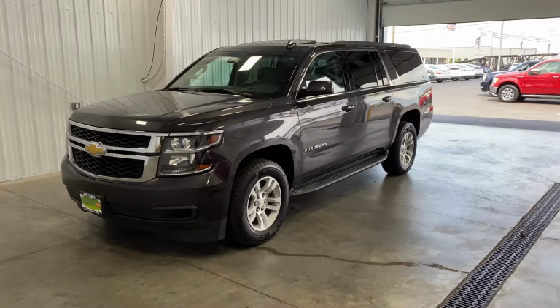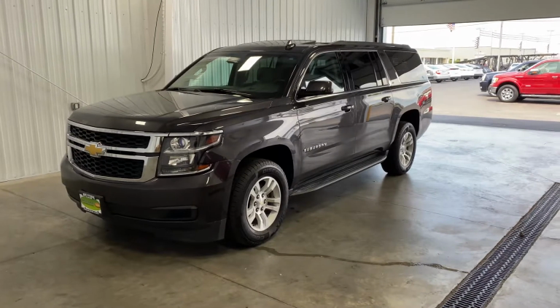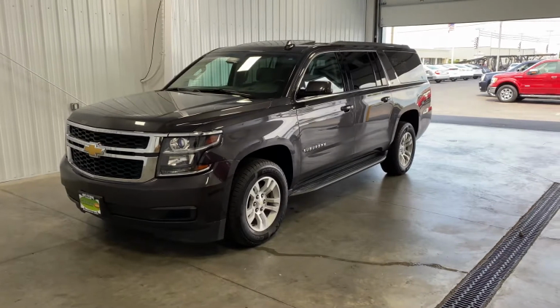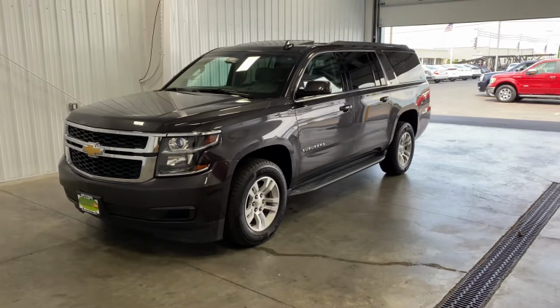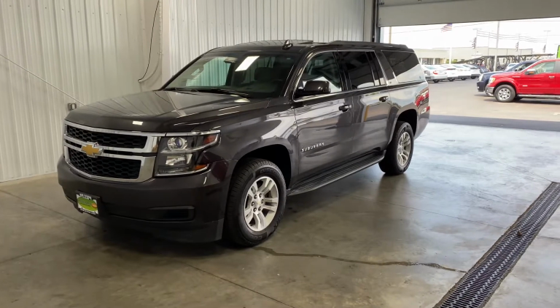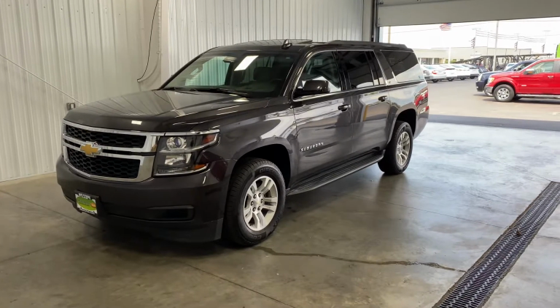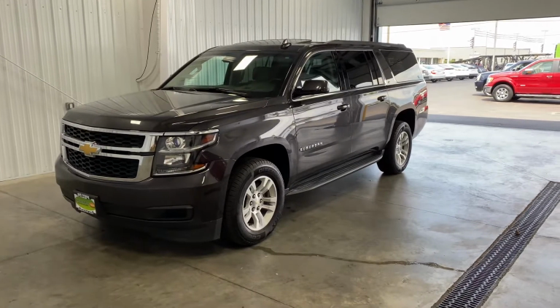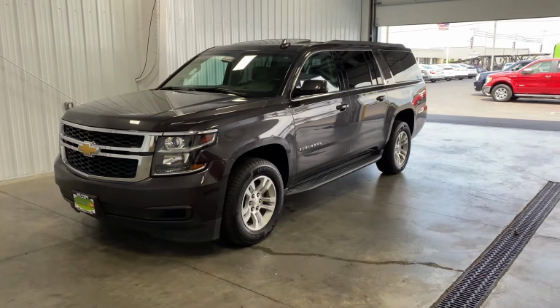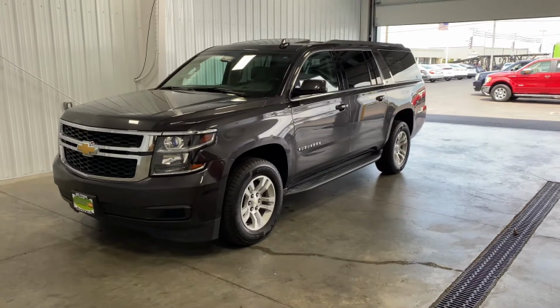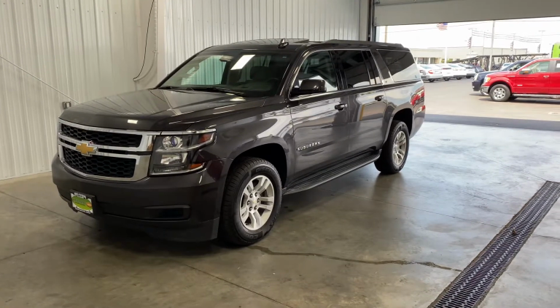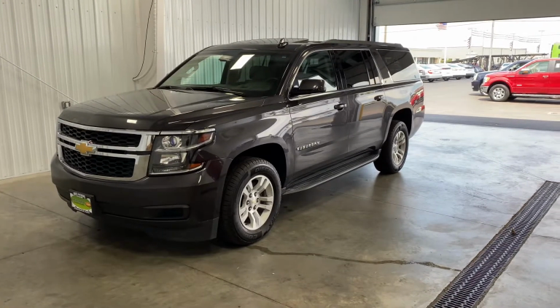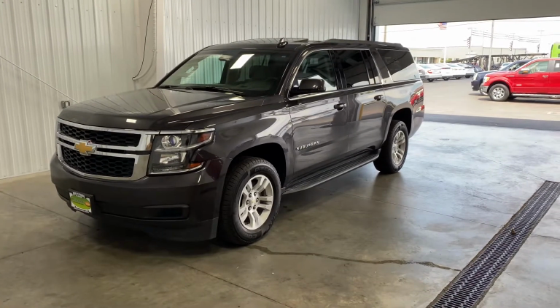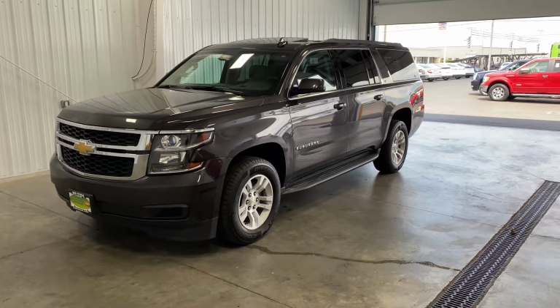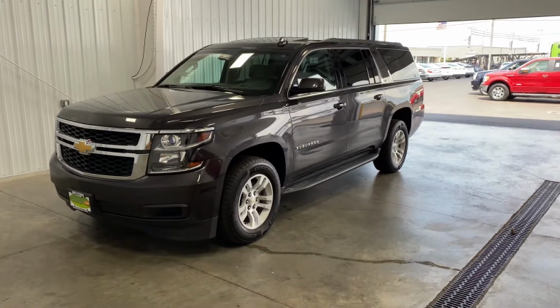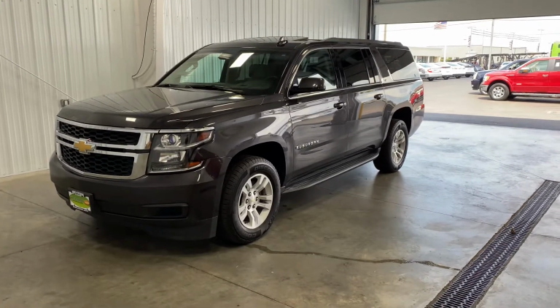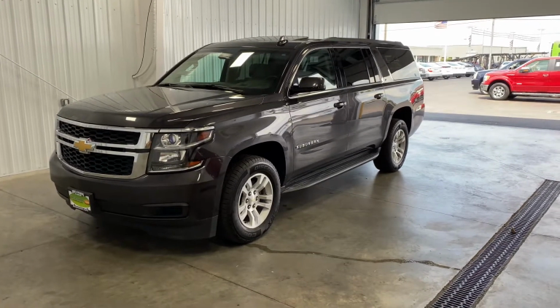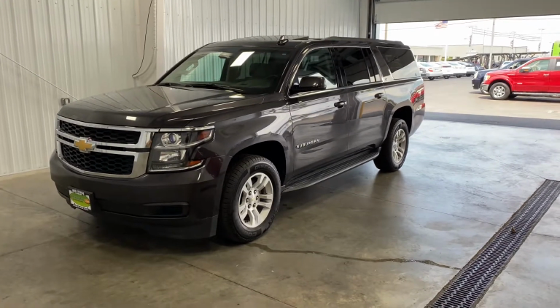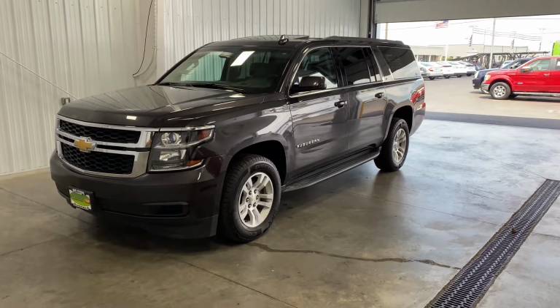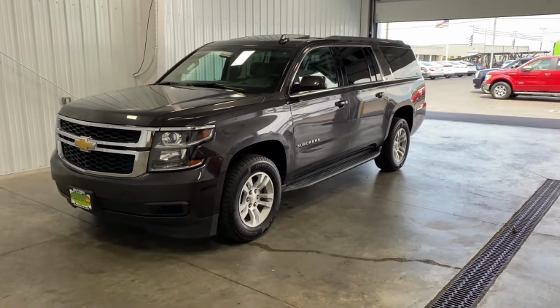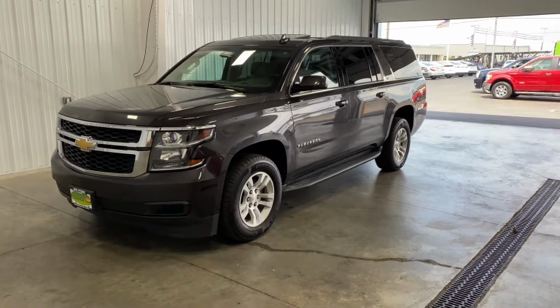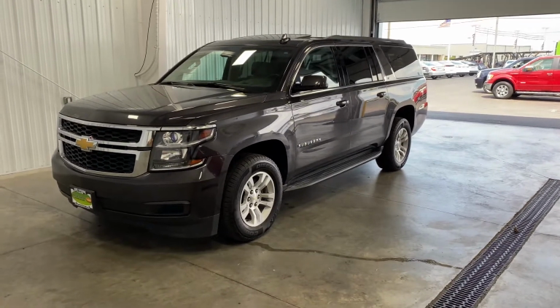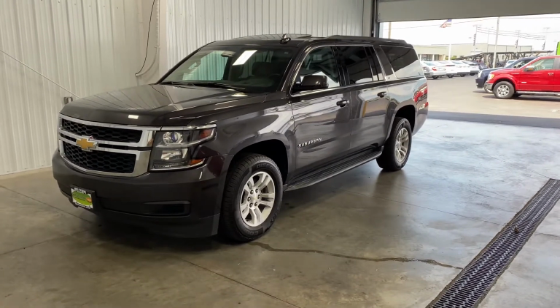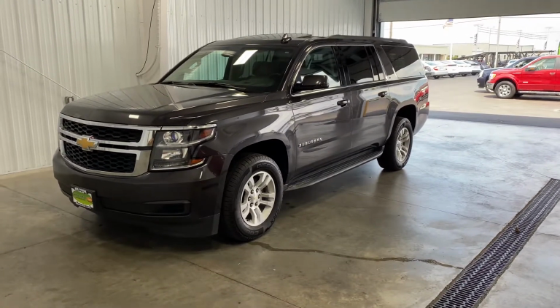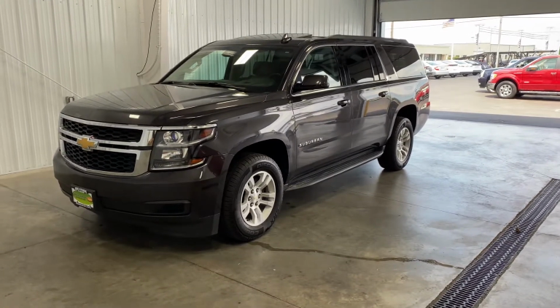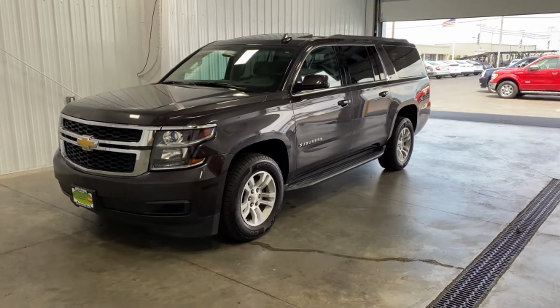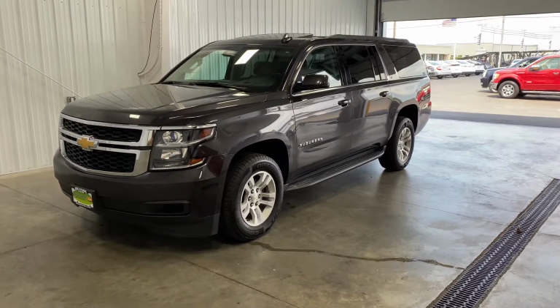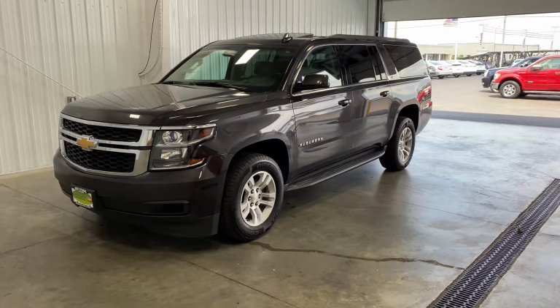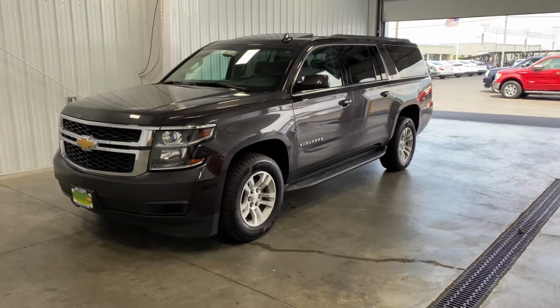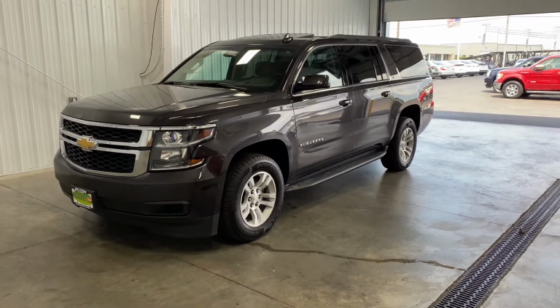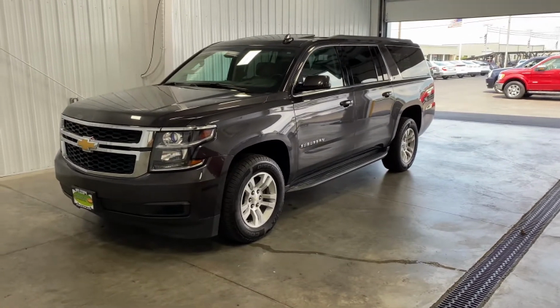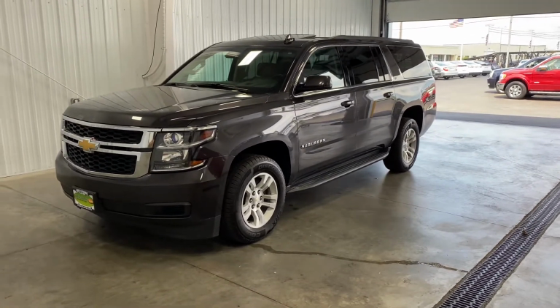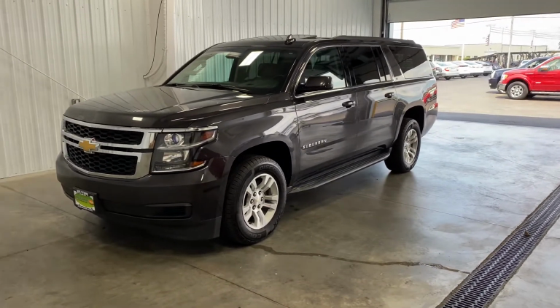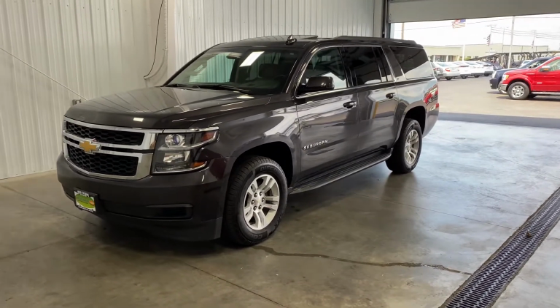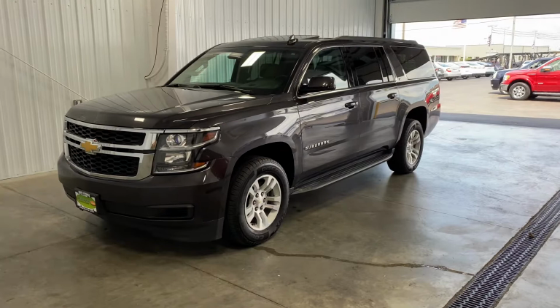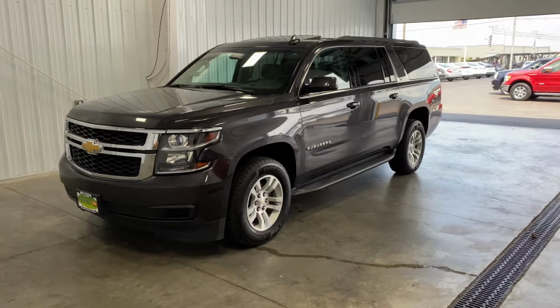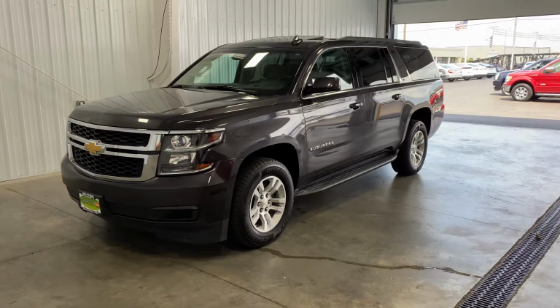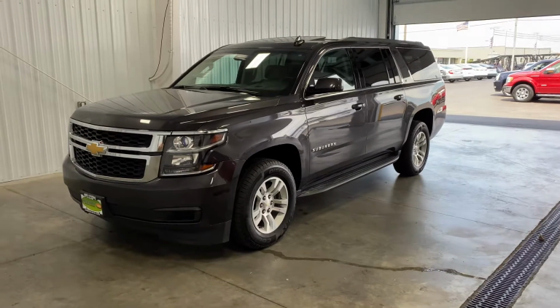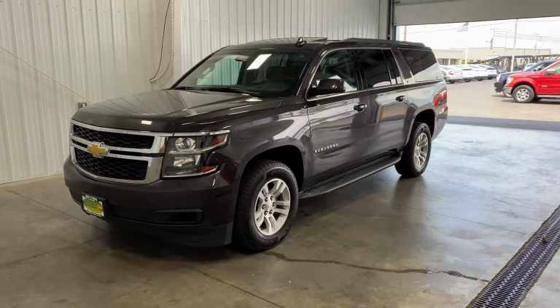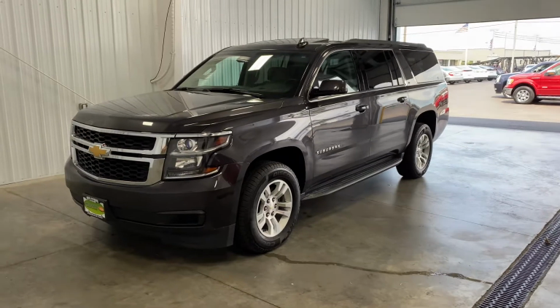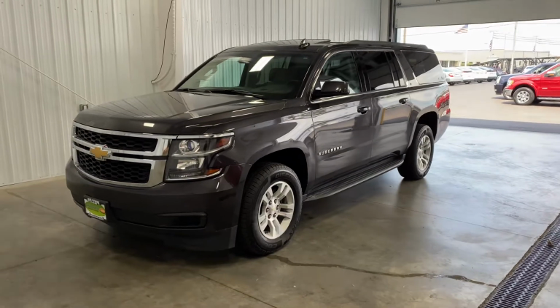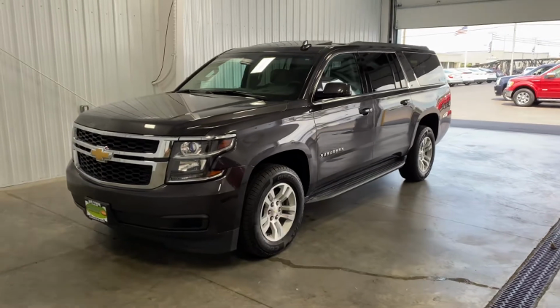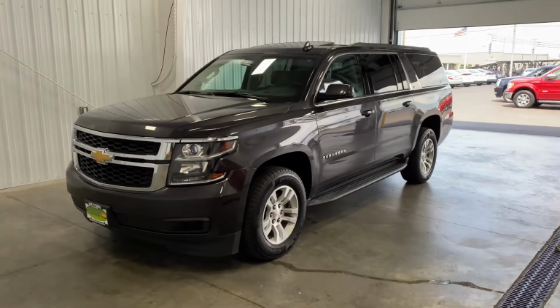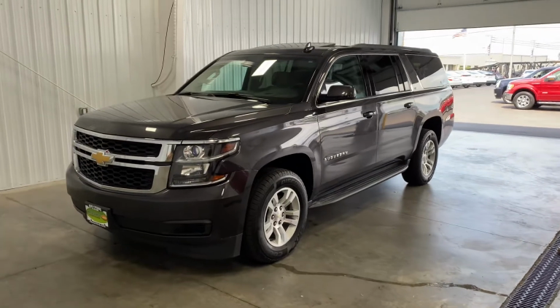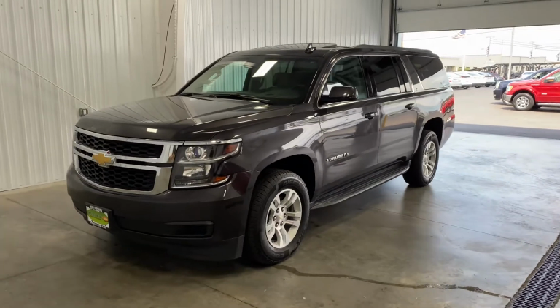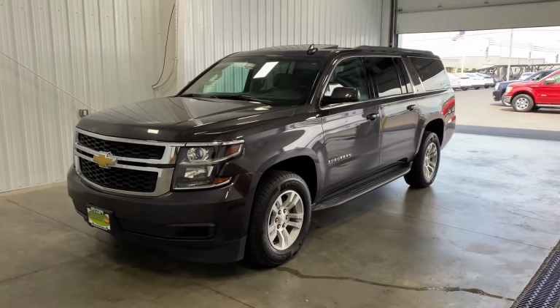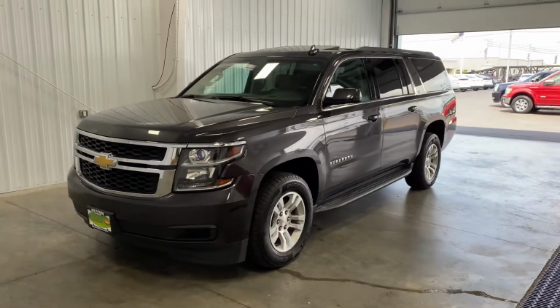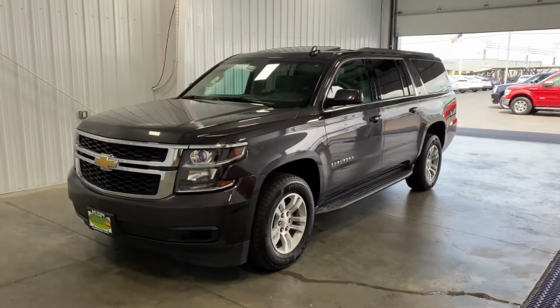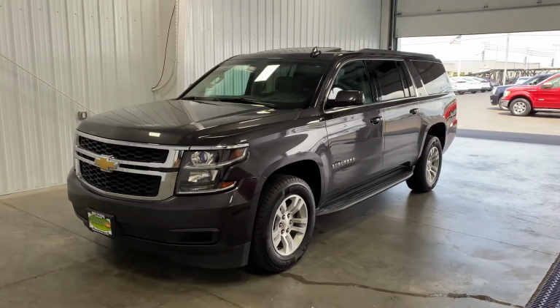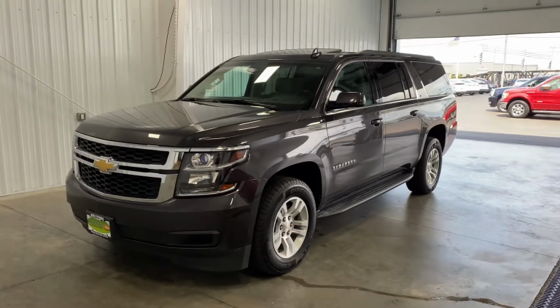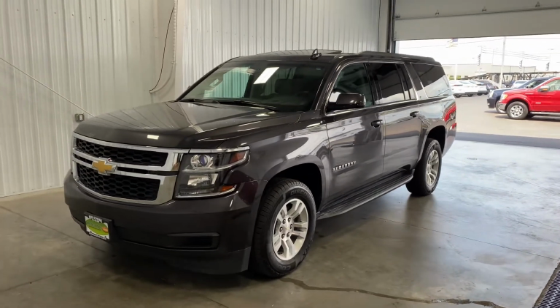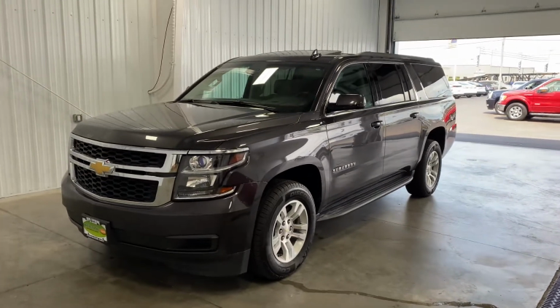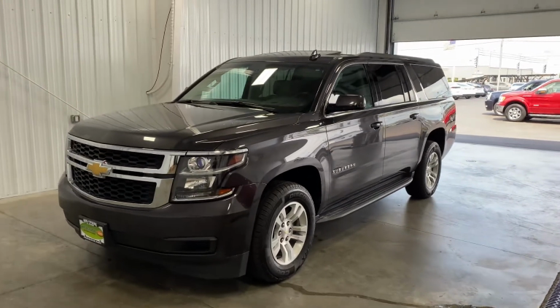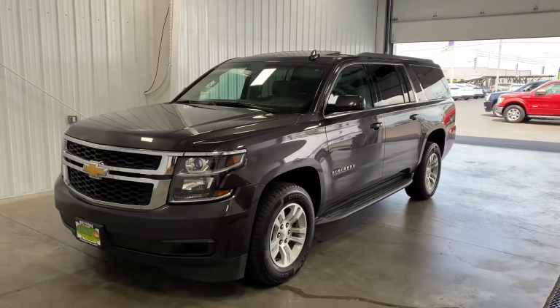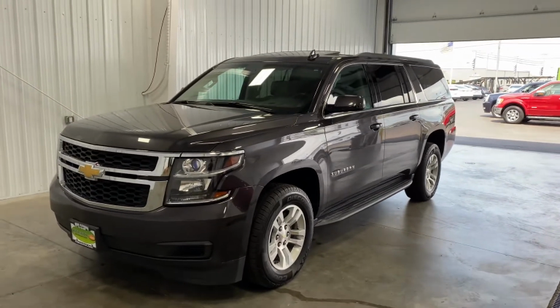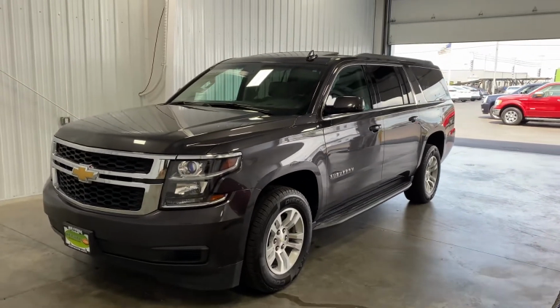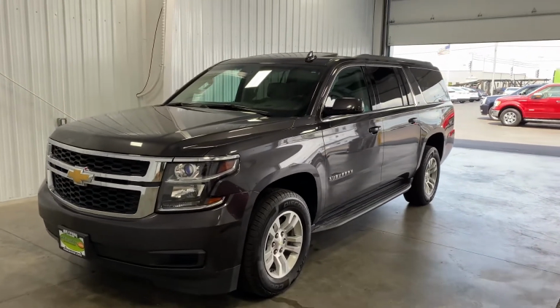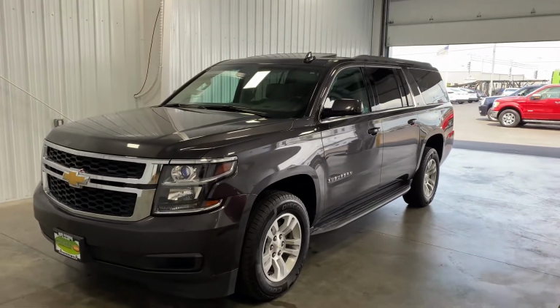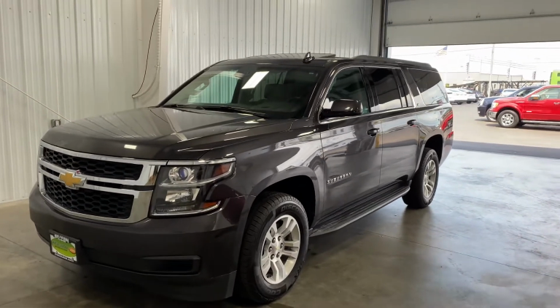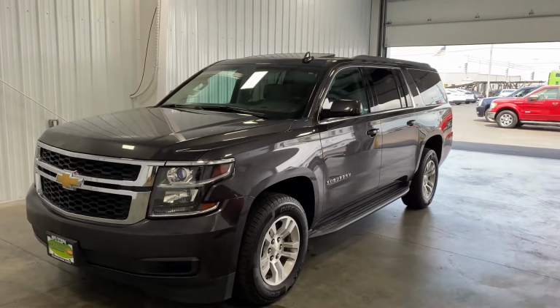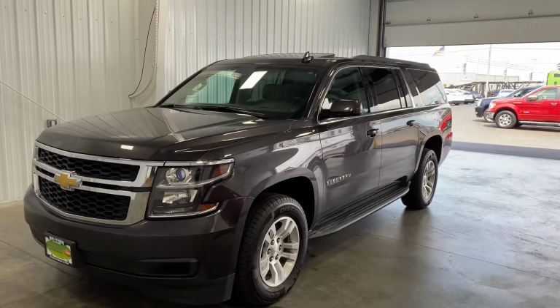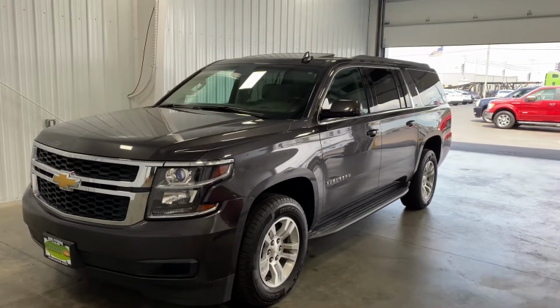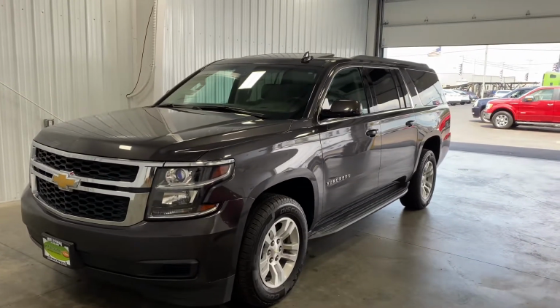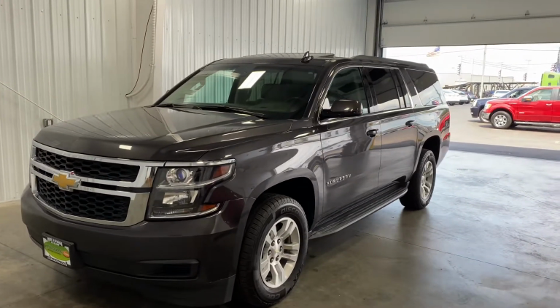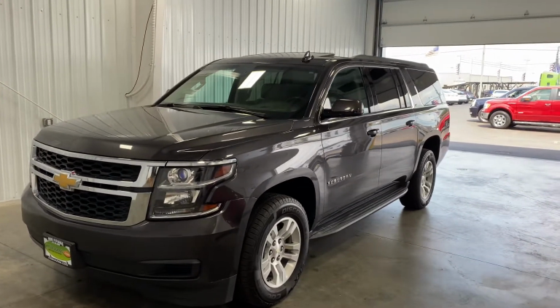Hello and welcome to Midtown Auto Center. My name is Brad. Ladies and gentlemen, today you are in for a real, real treat.